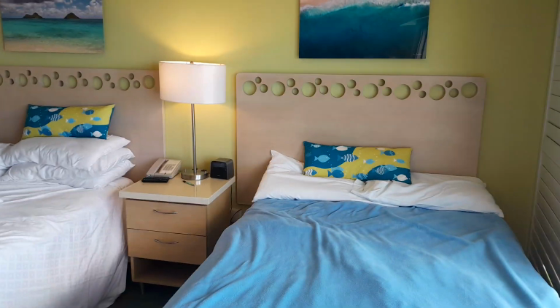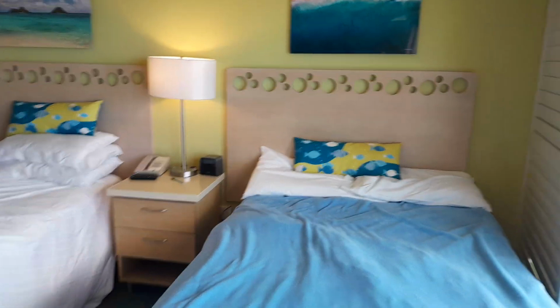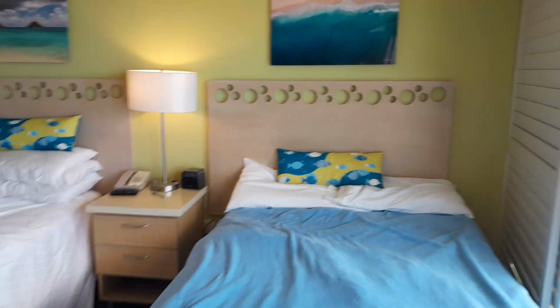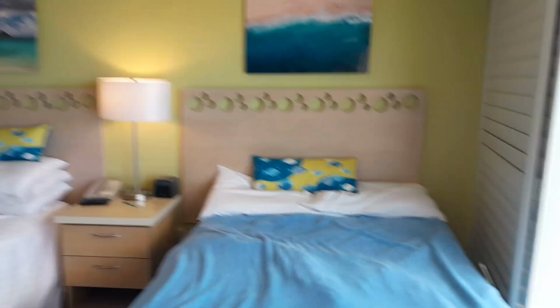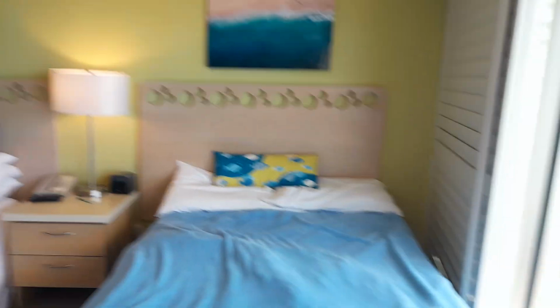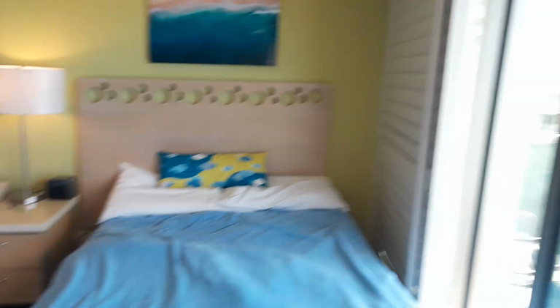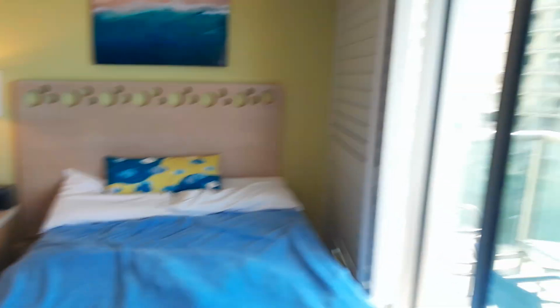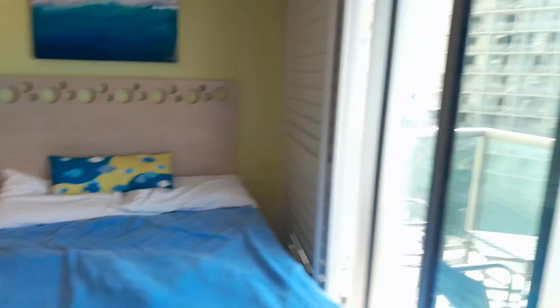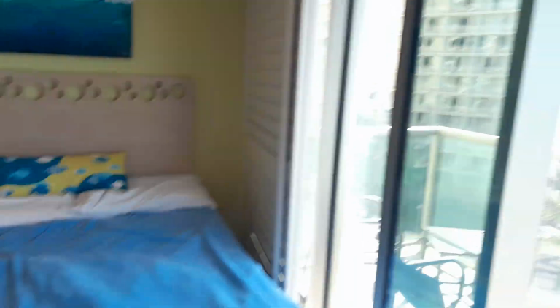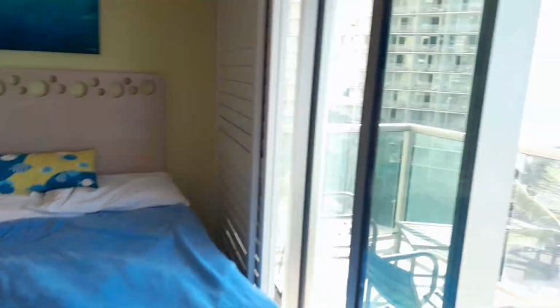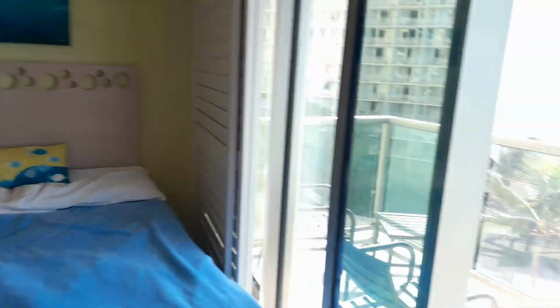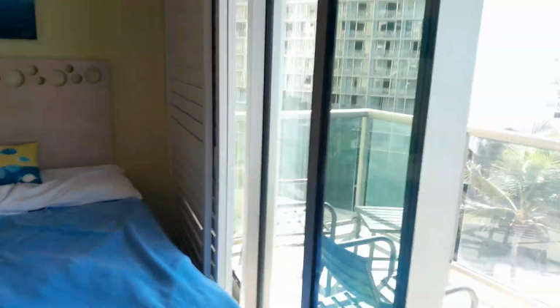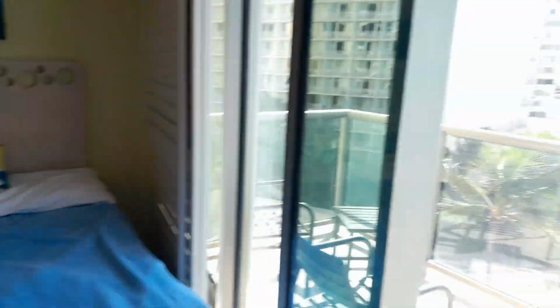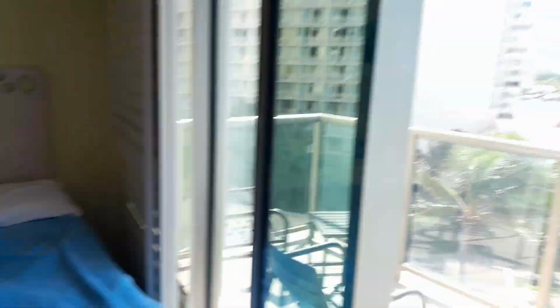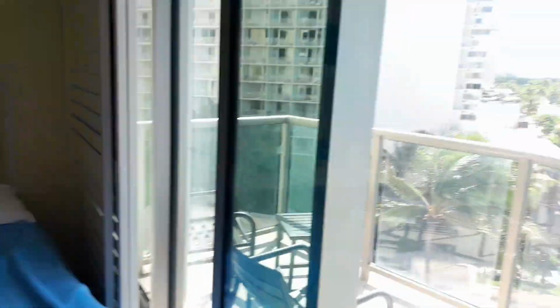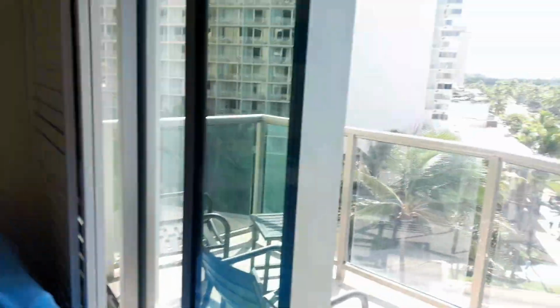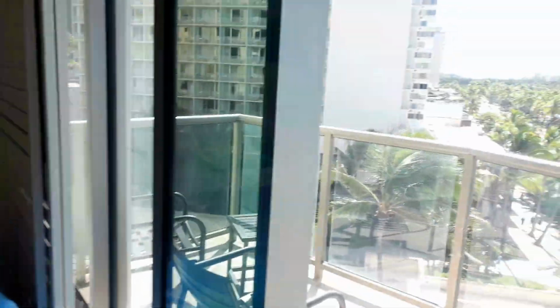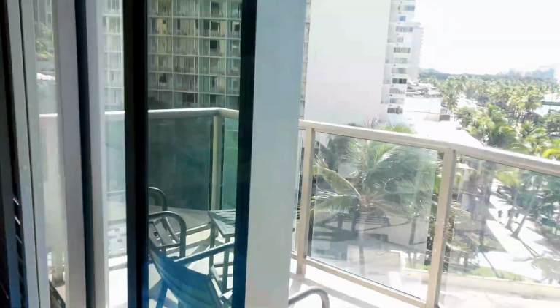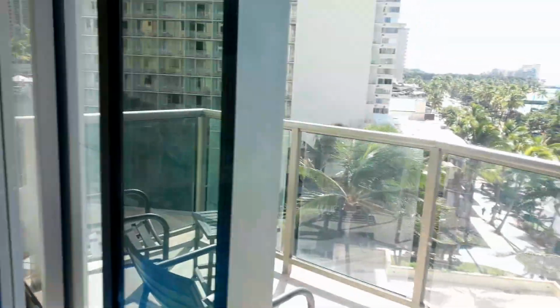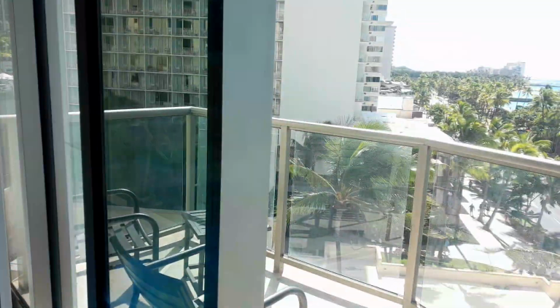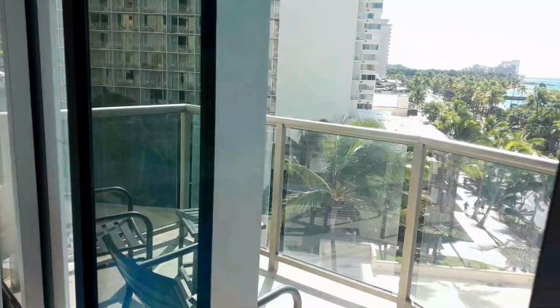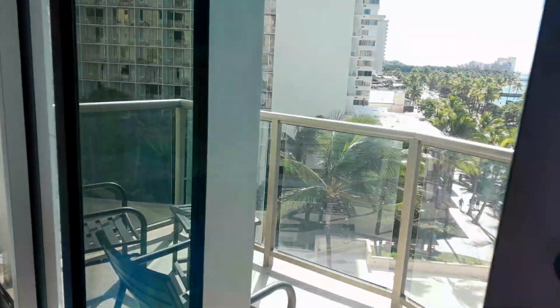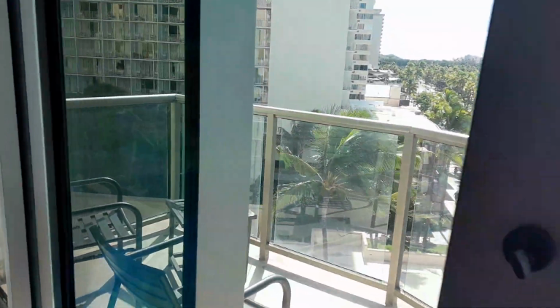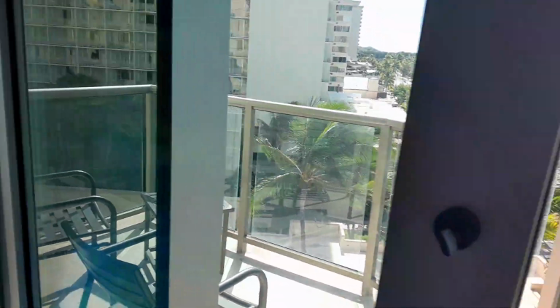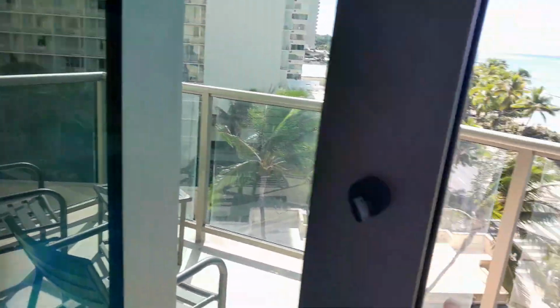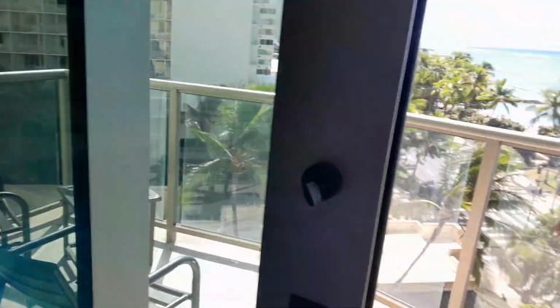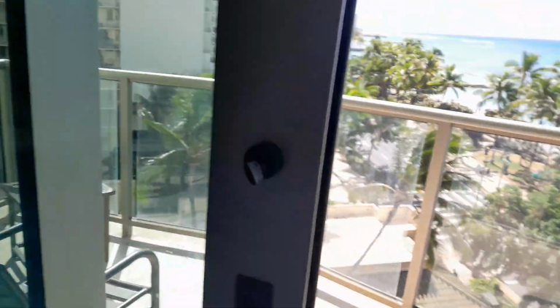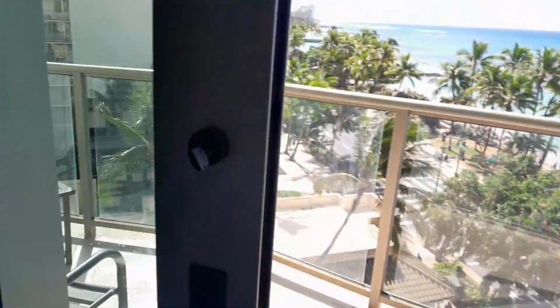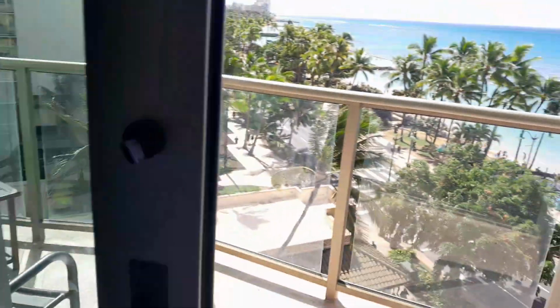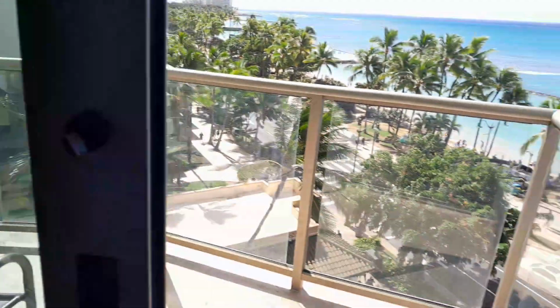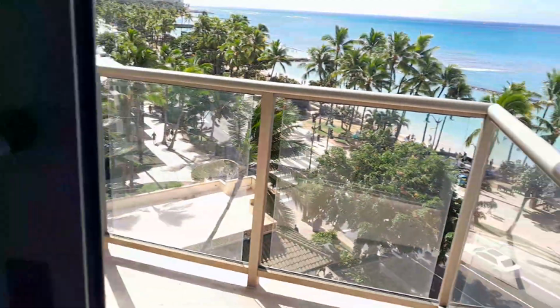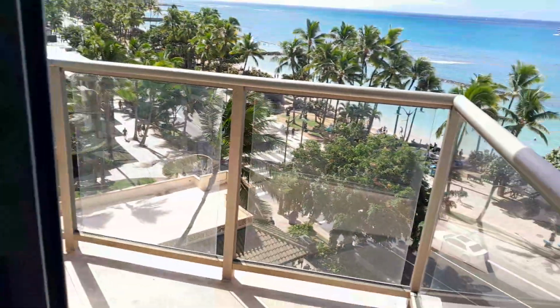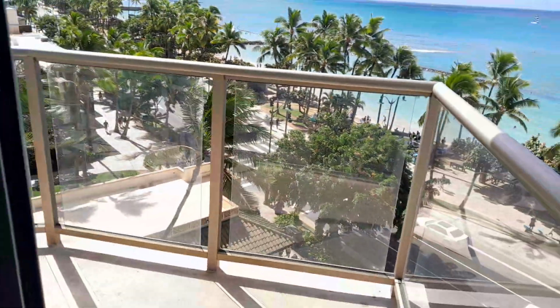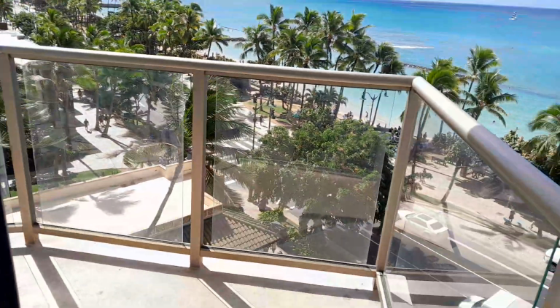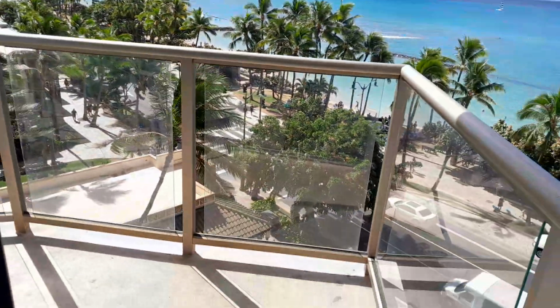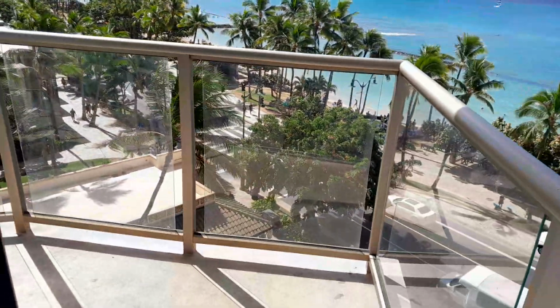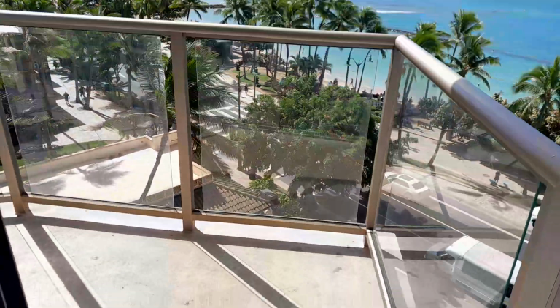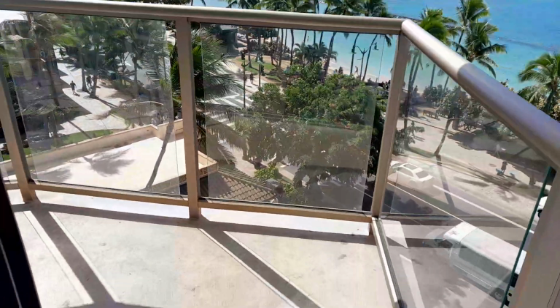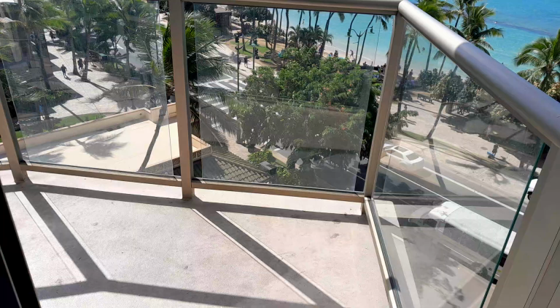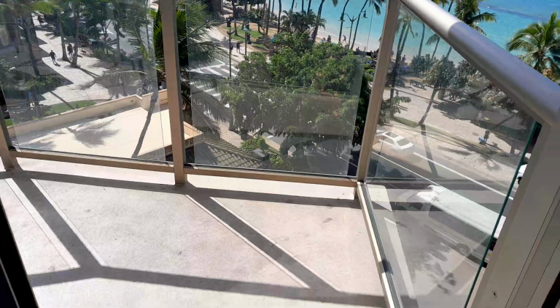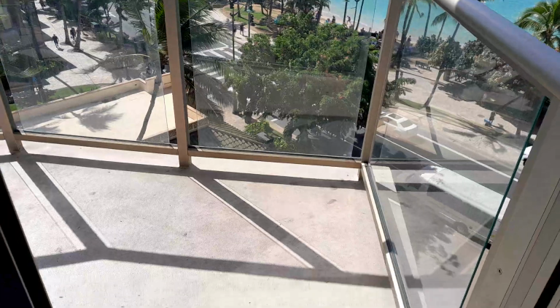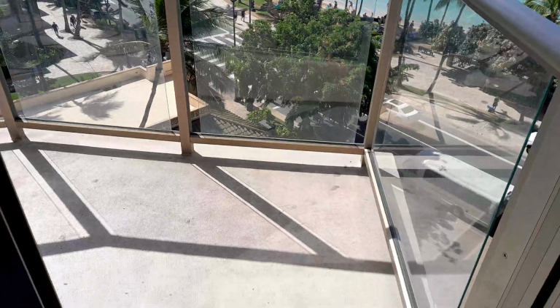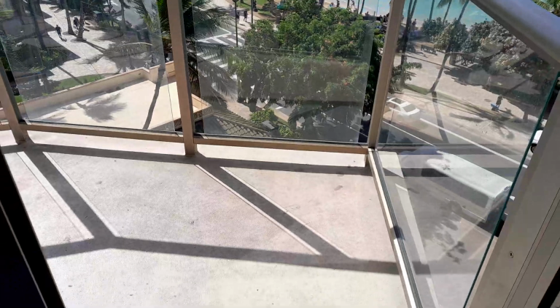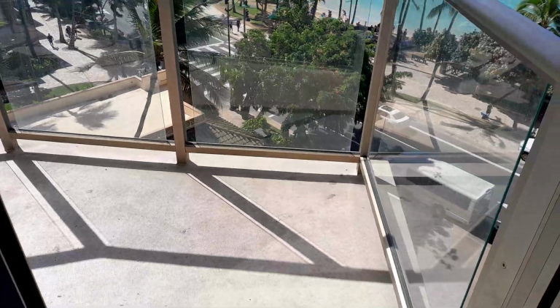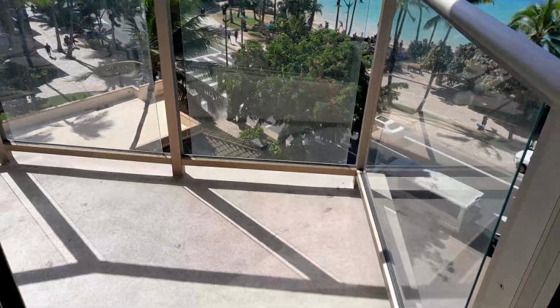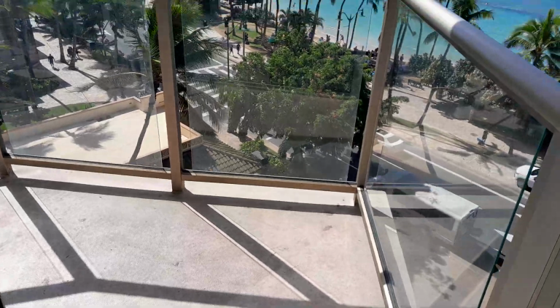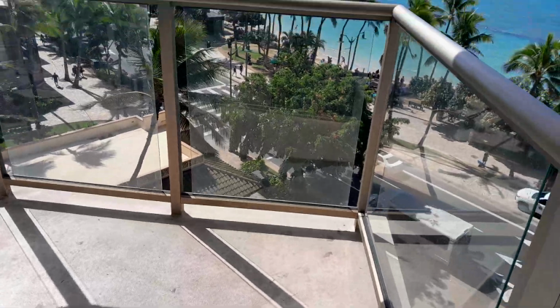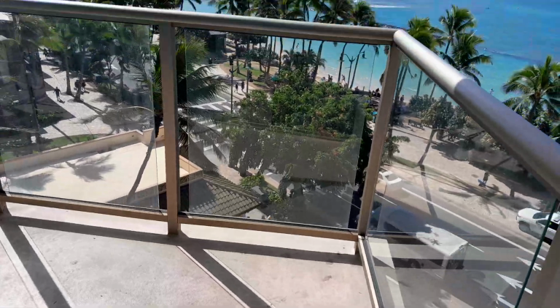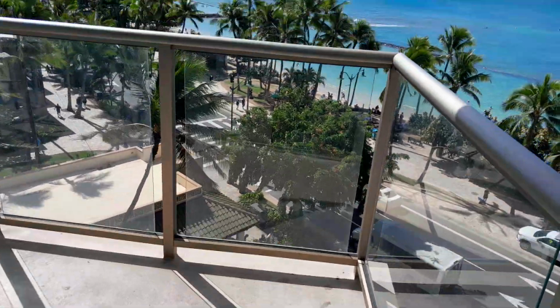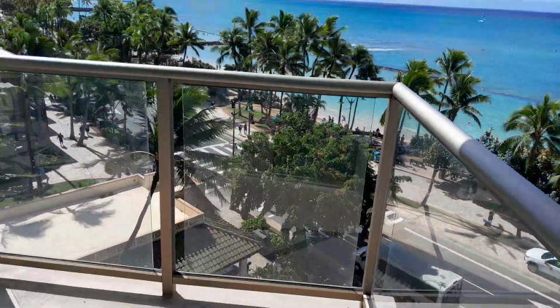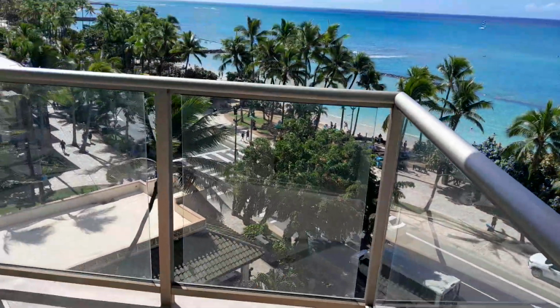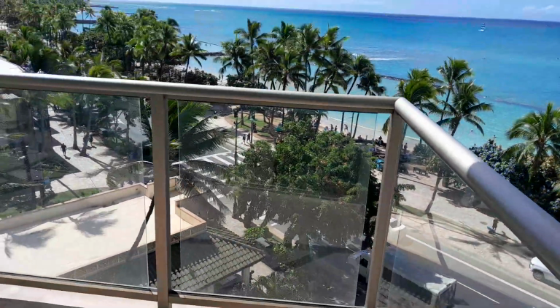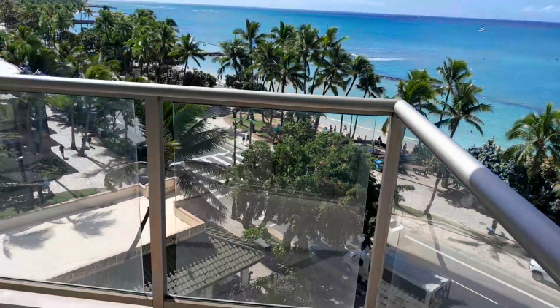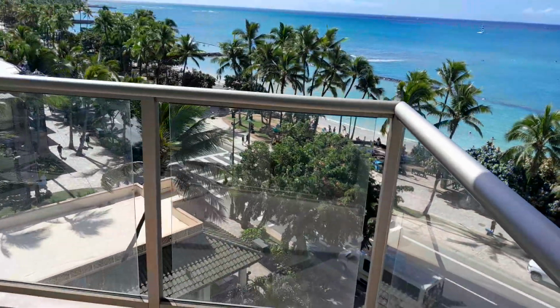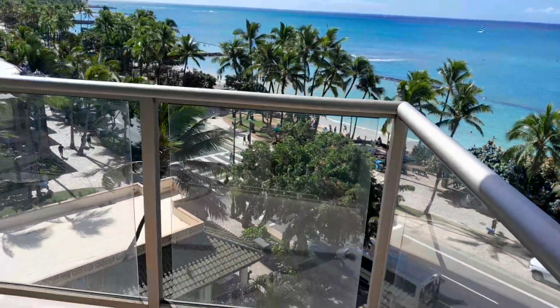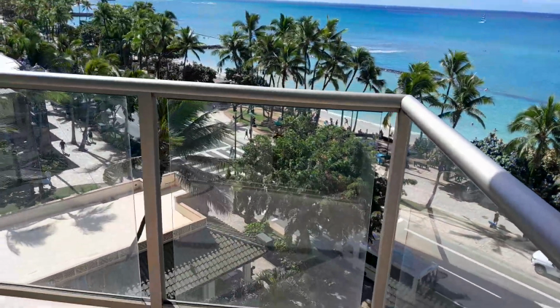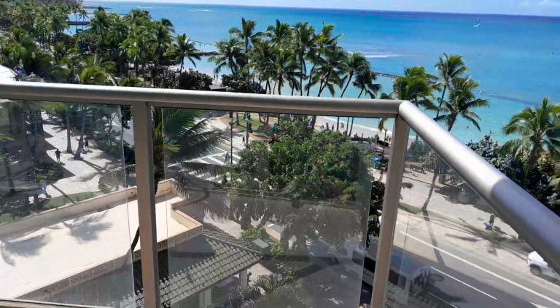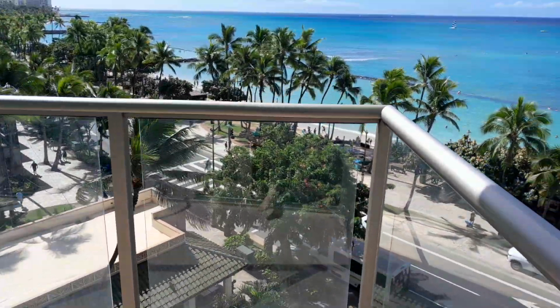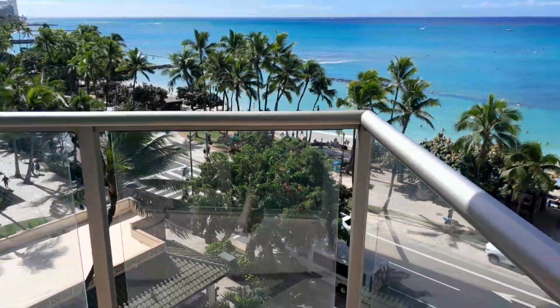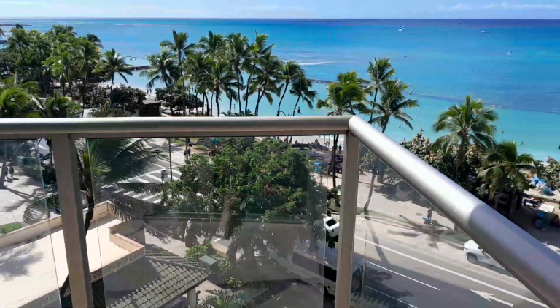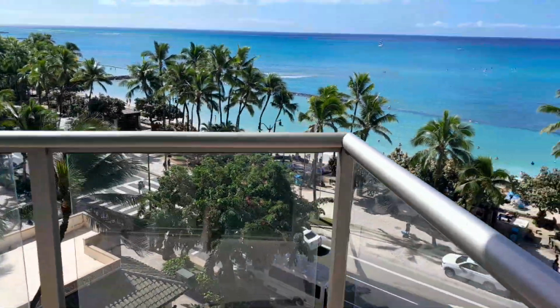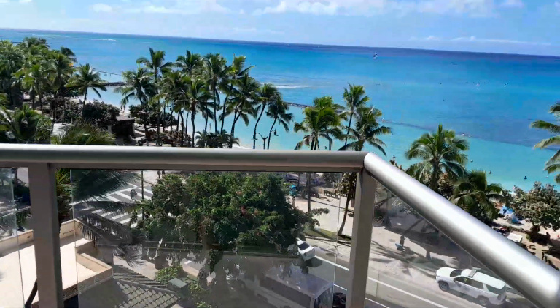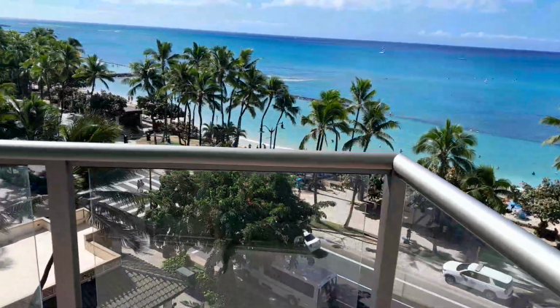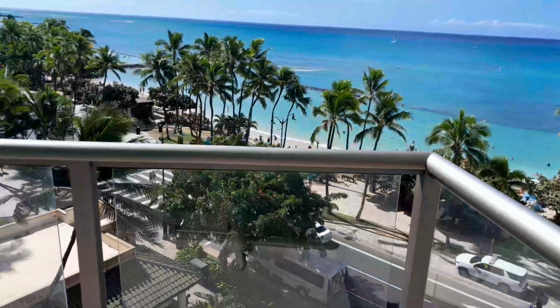Really helpful staff. Super friendly. The best balcony I've ever been on in a hotel room.